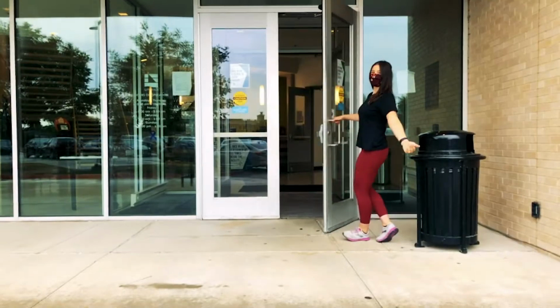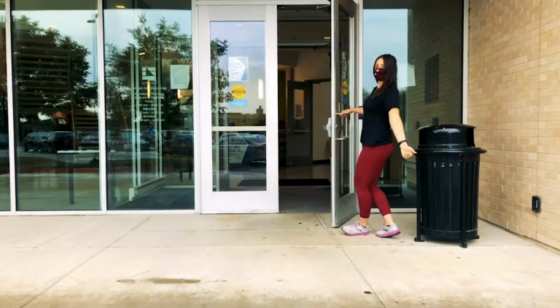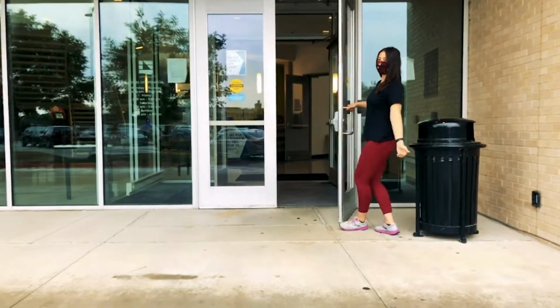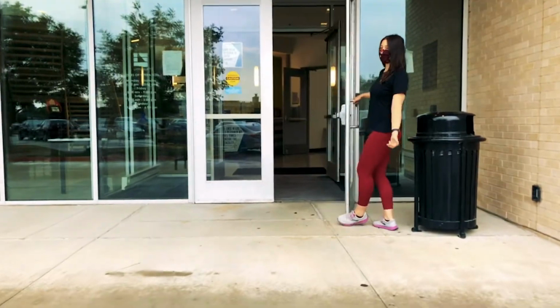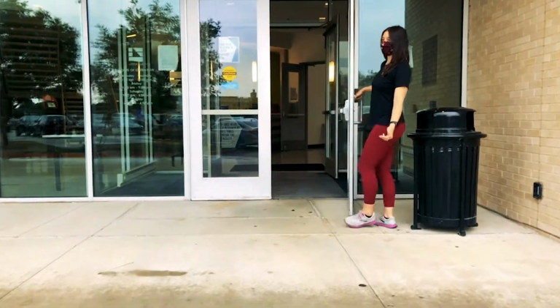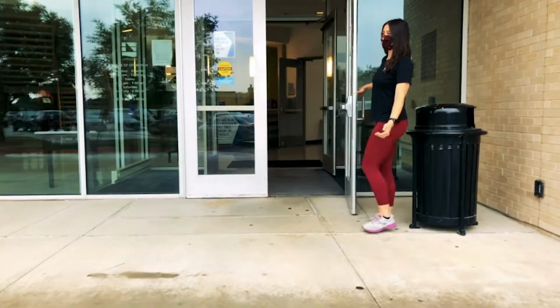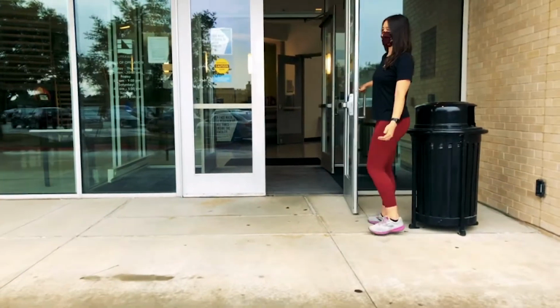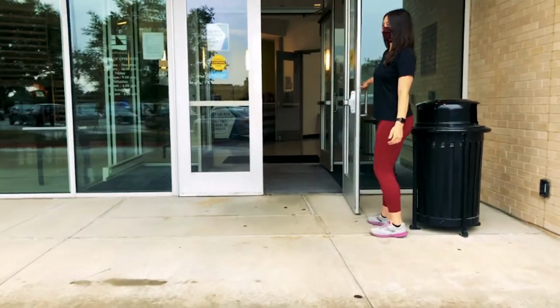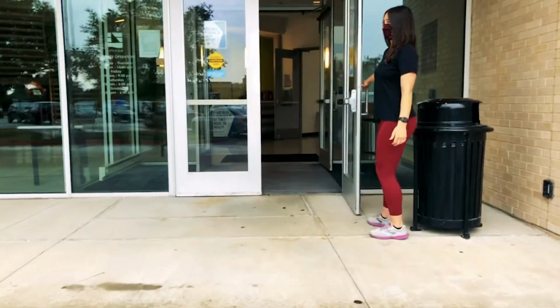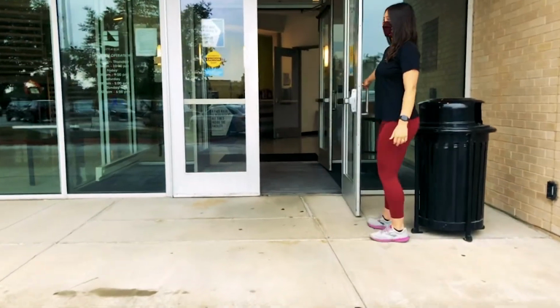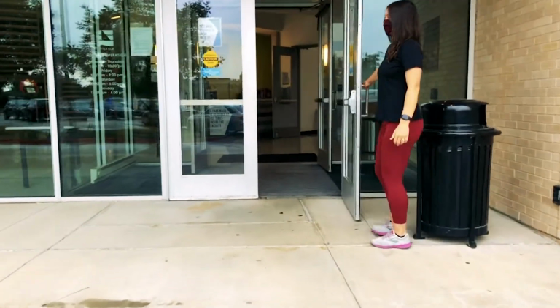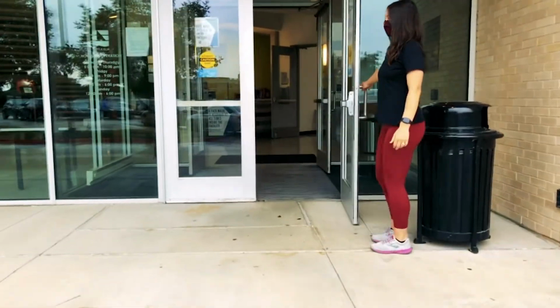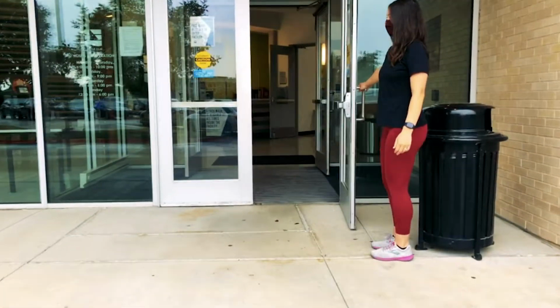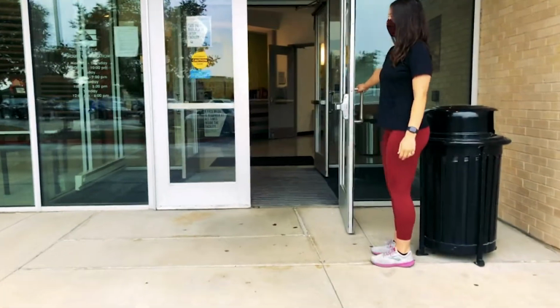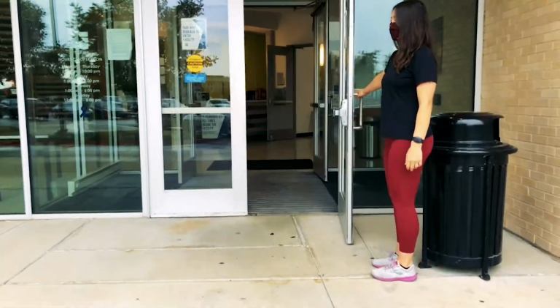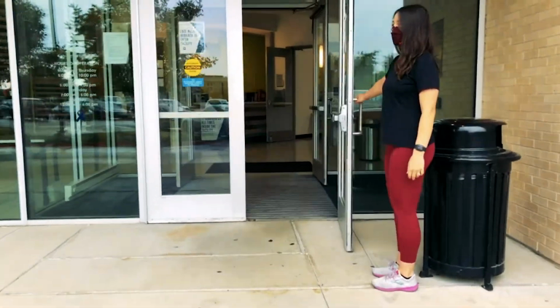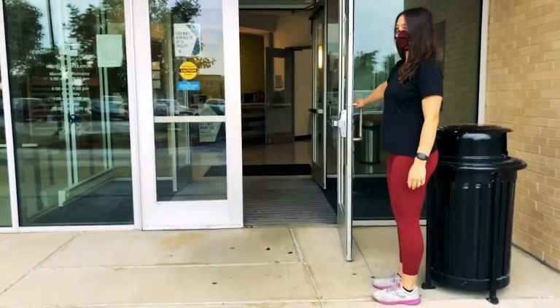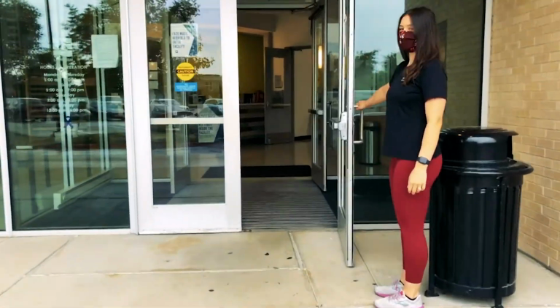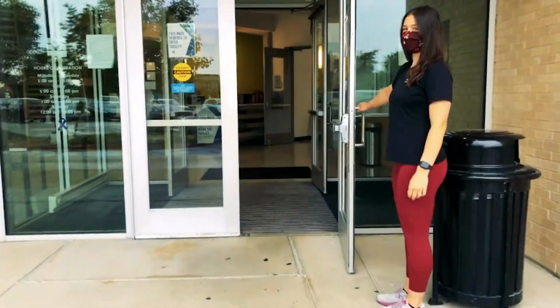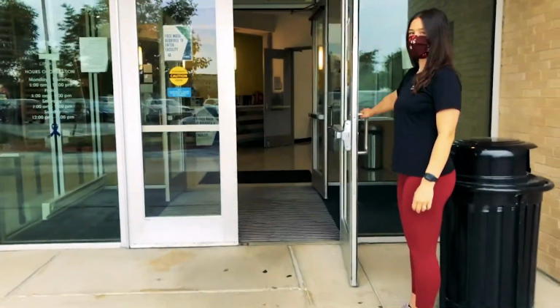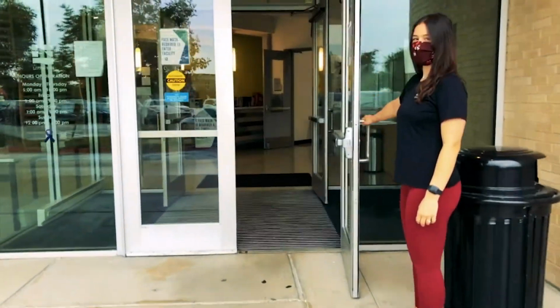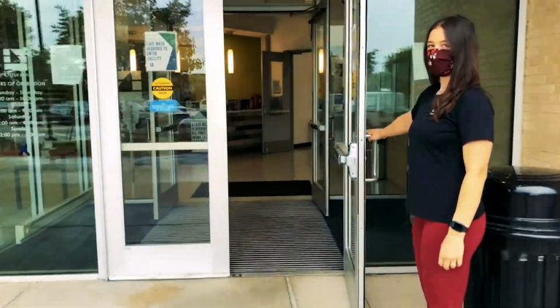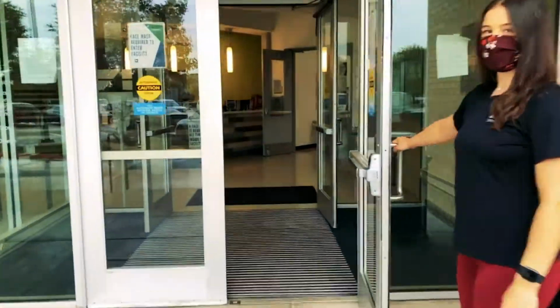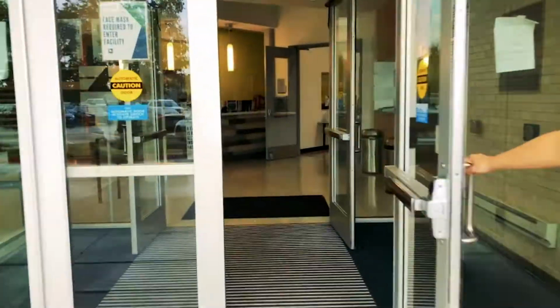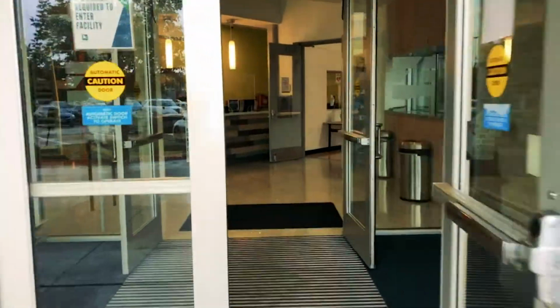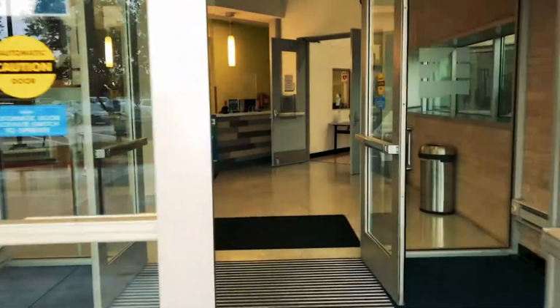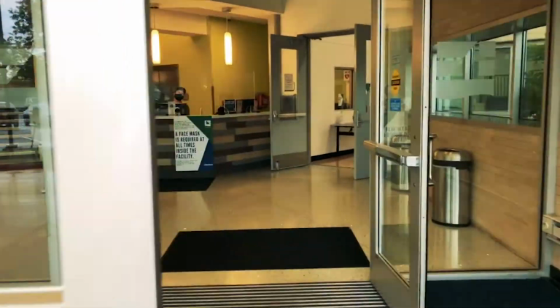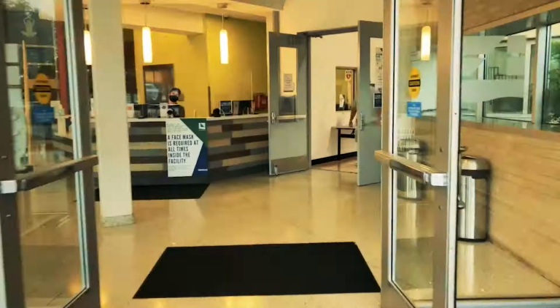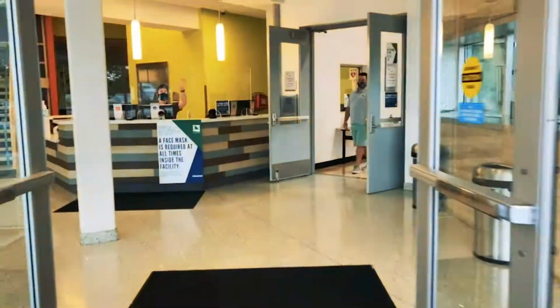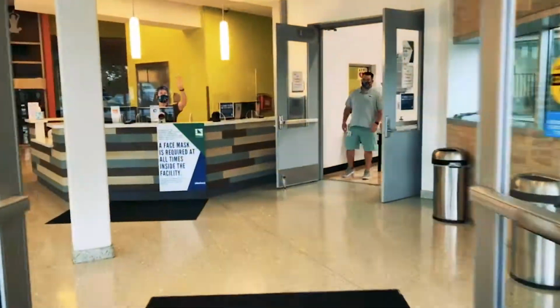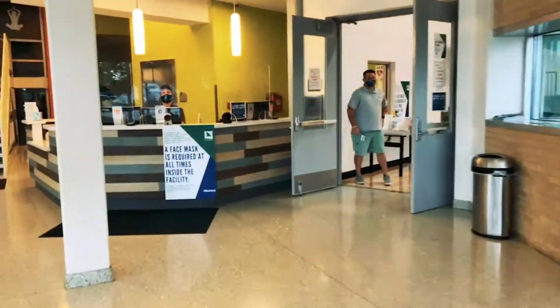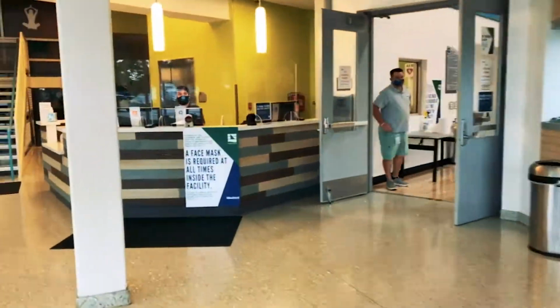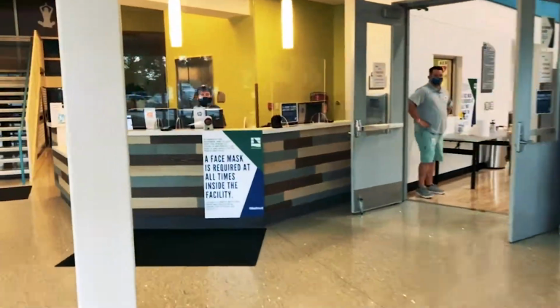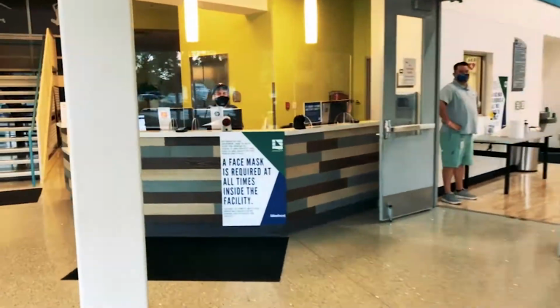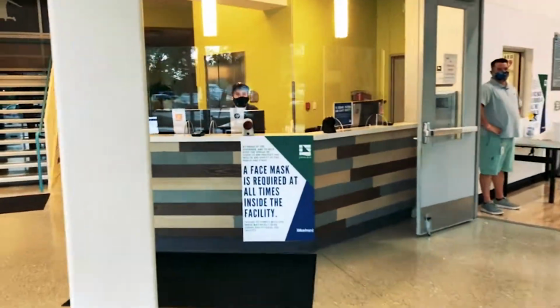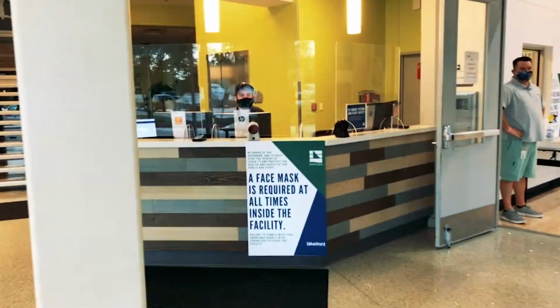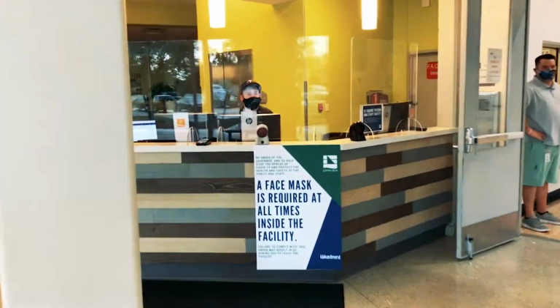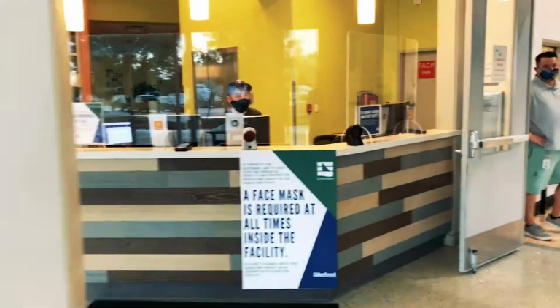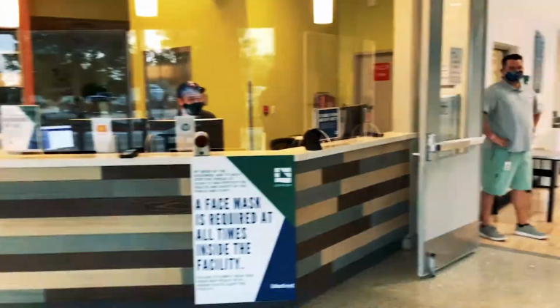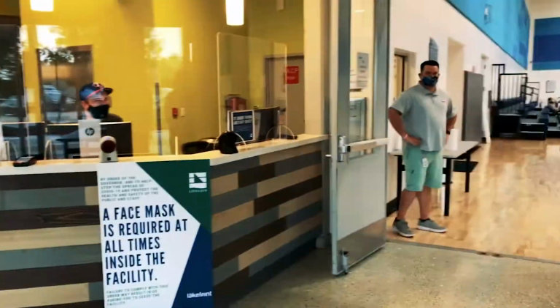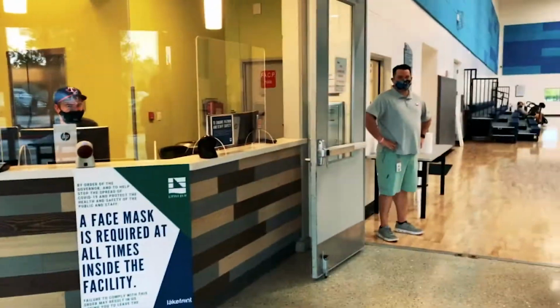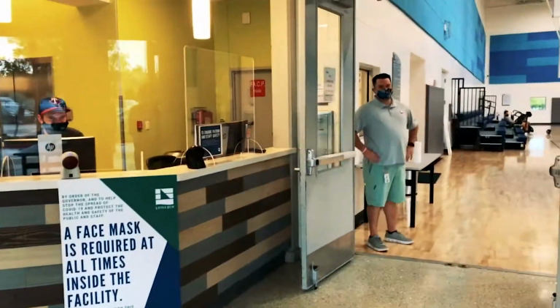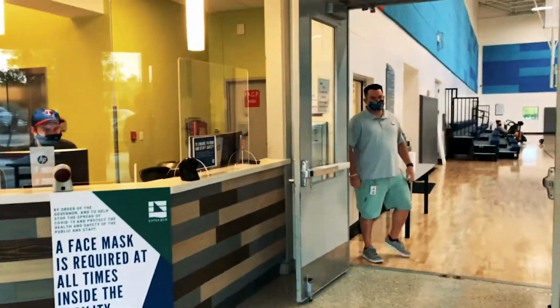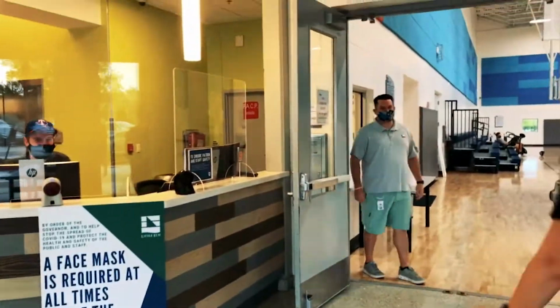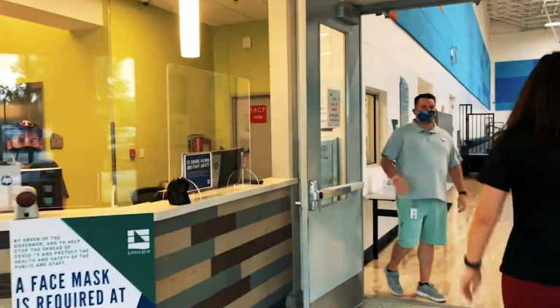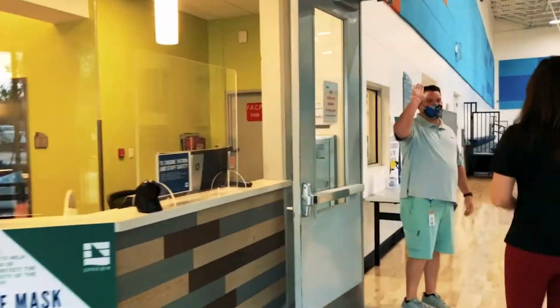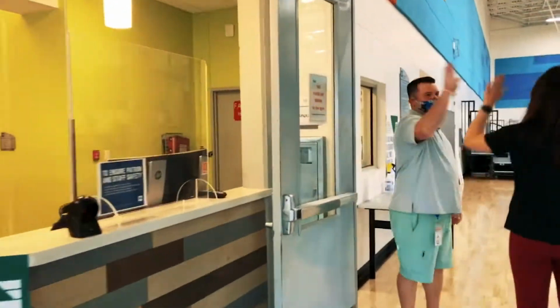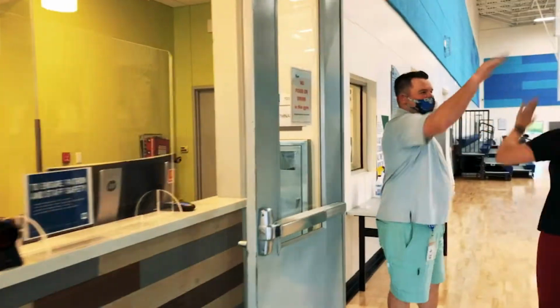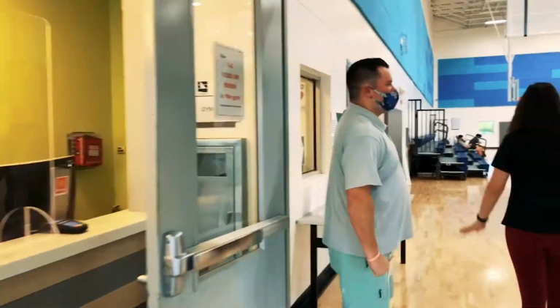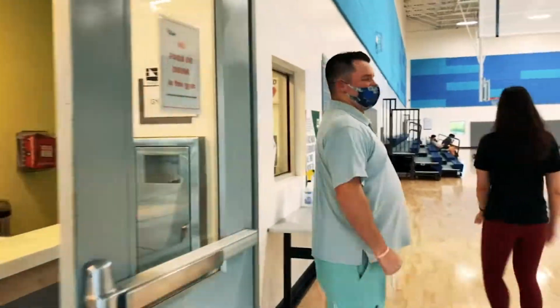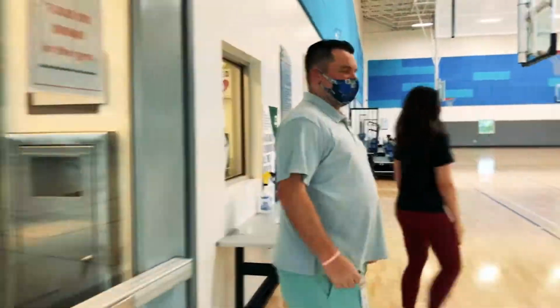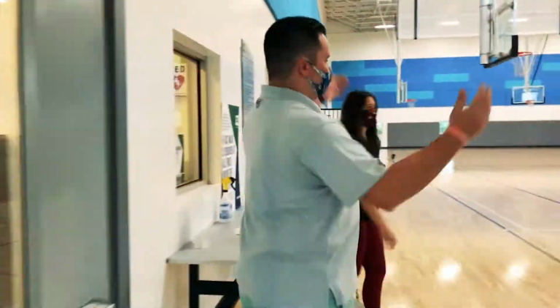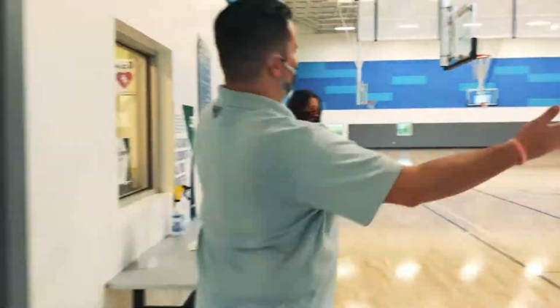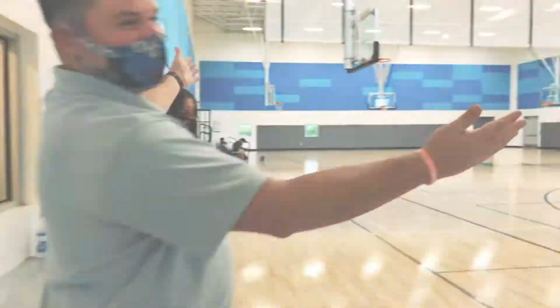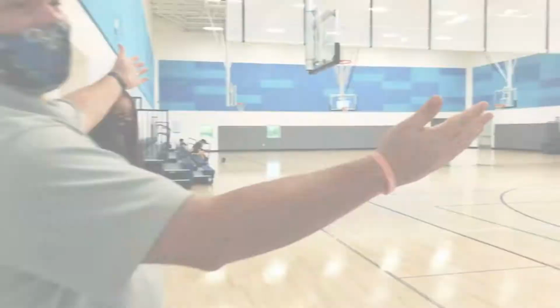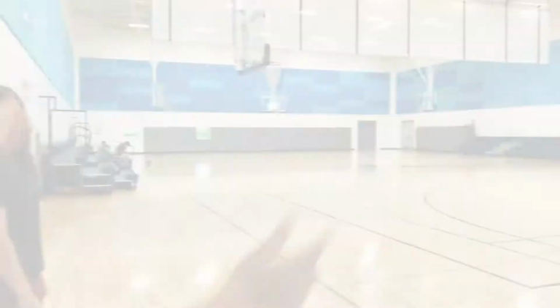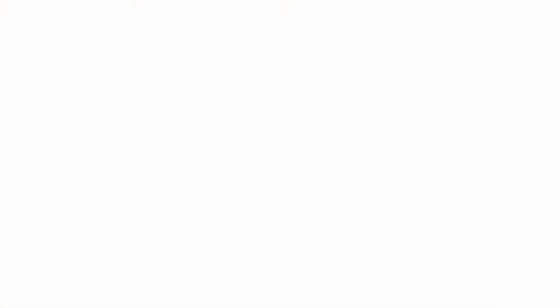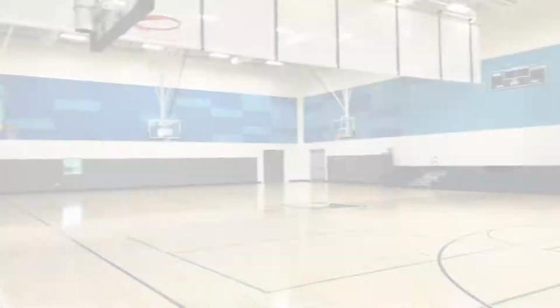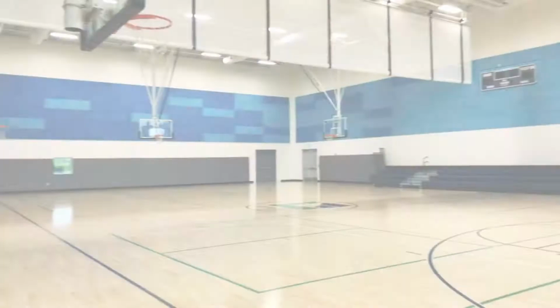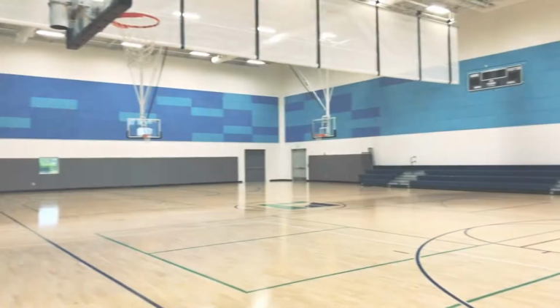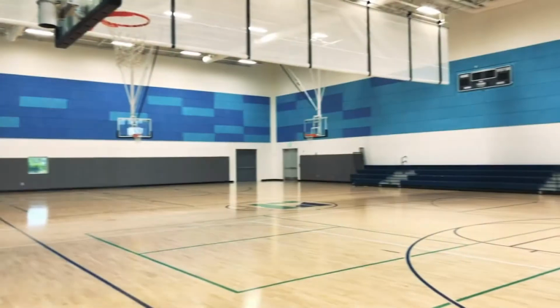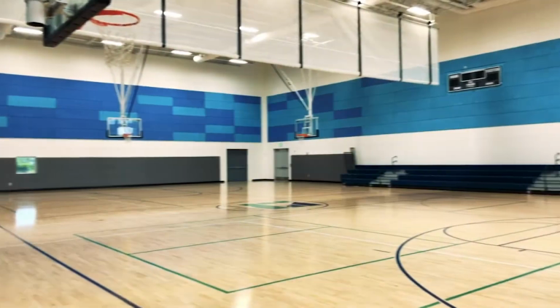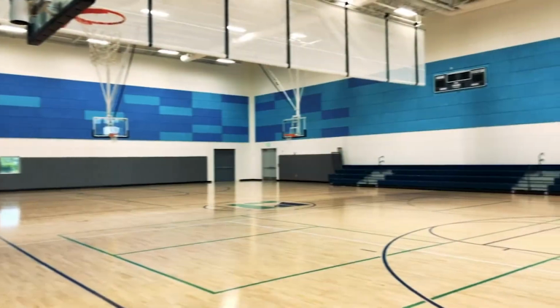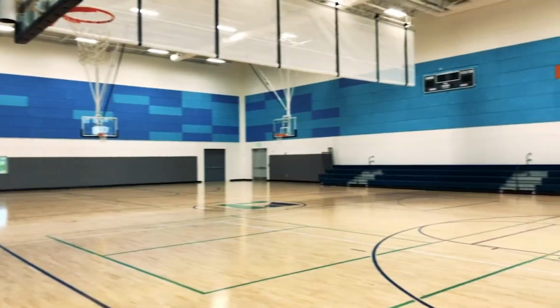When you first stop by the Recreation Center, you're greeted by our amazing front desk staff. They will scan your membership card or answer any questions you might have.